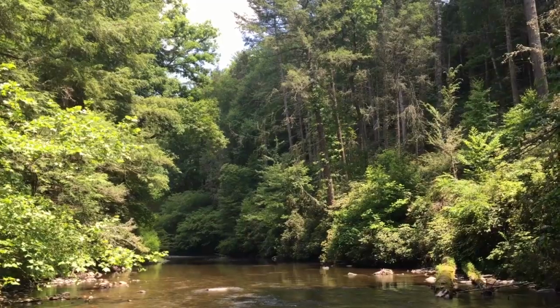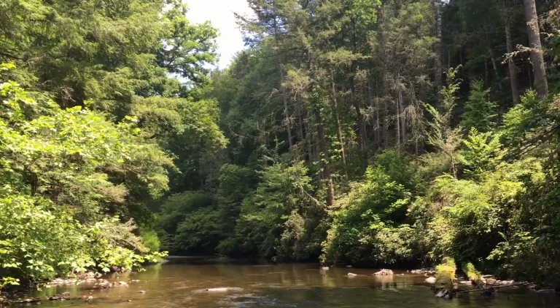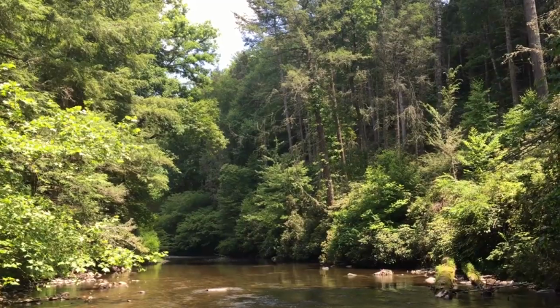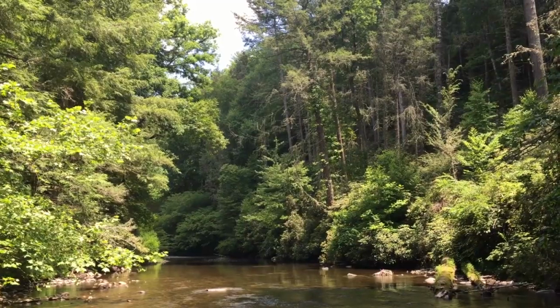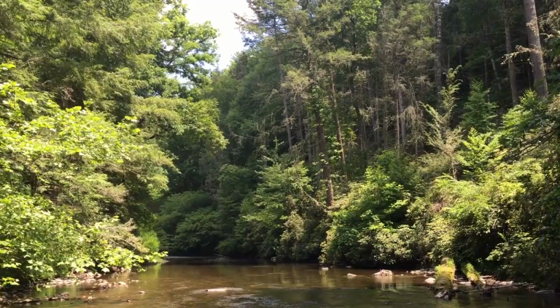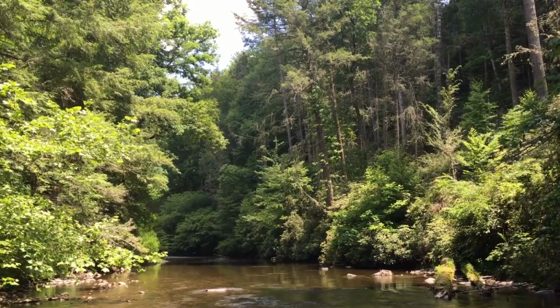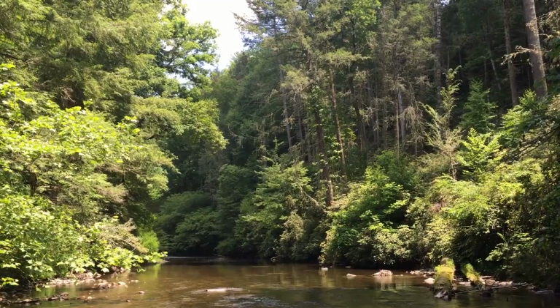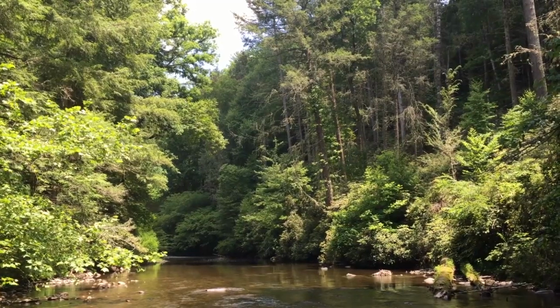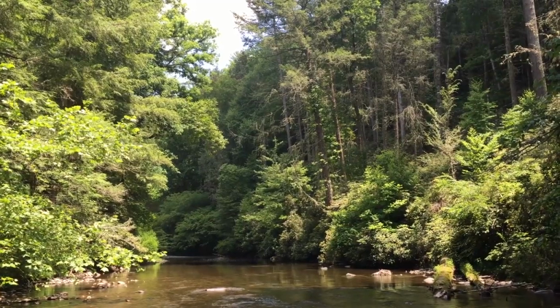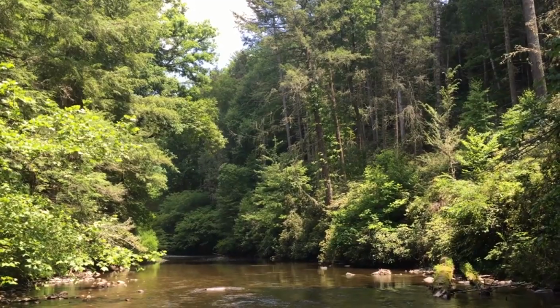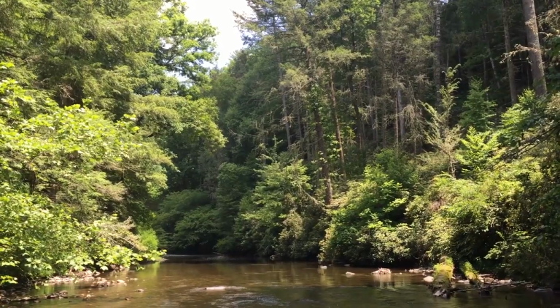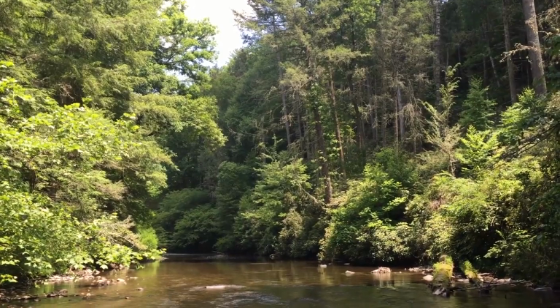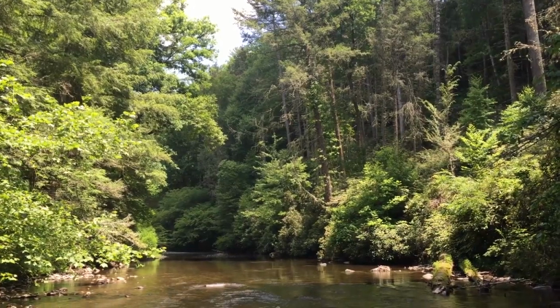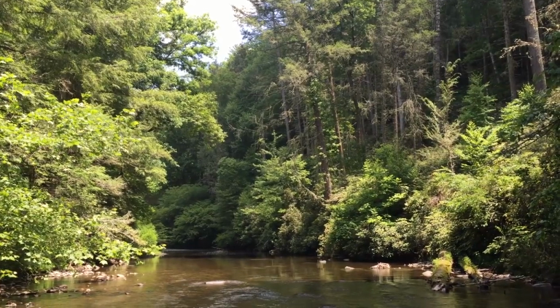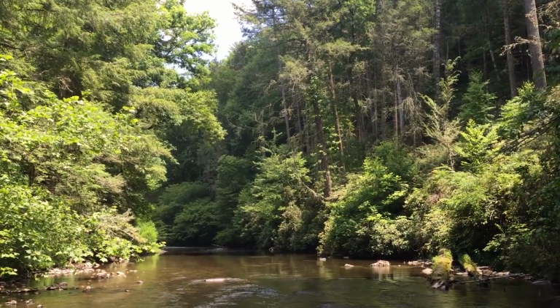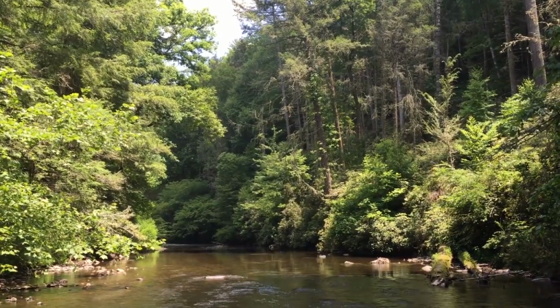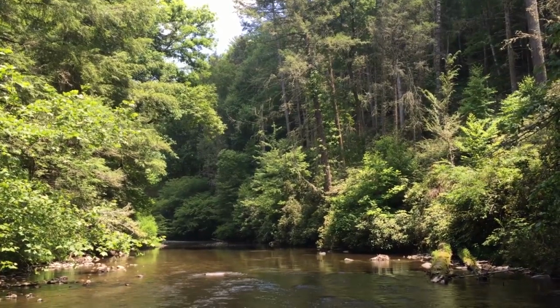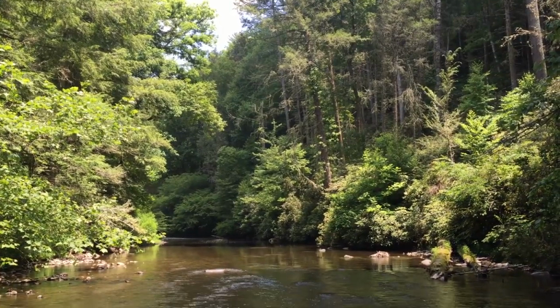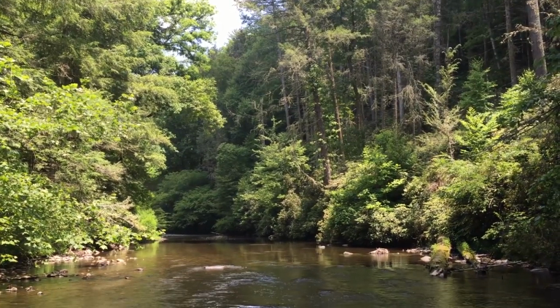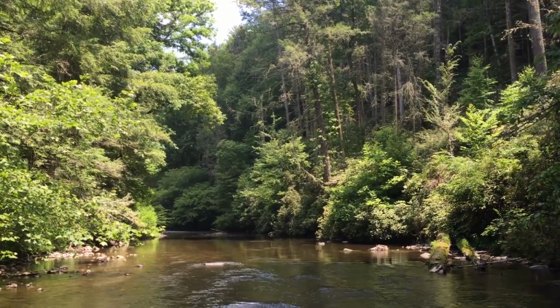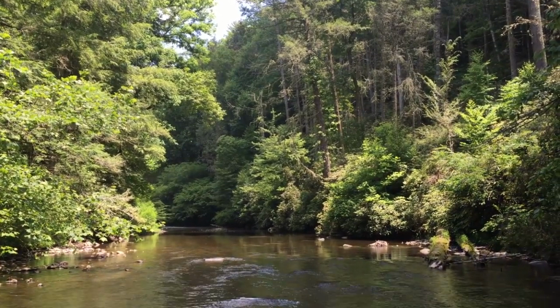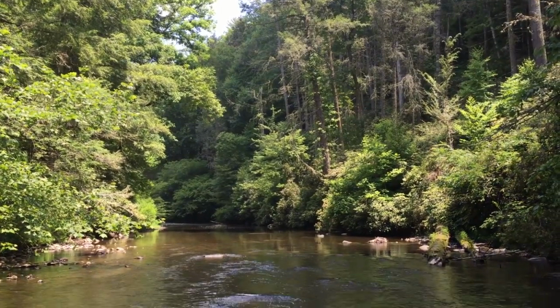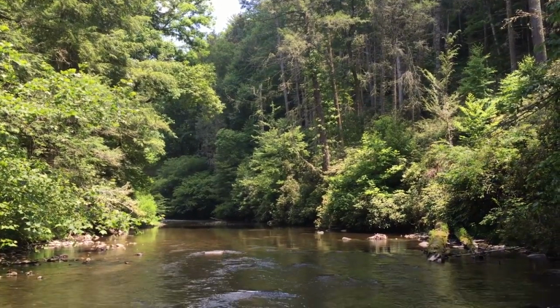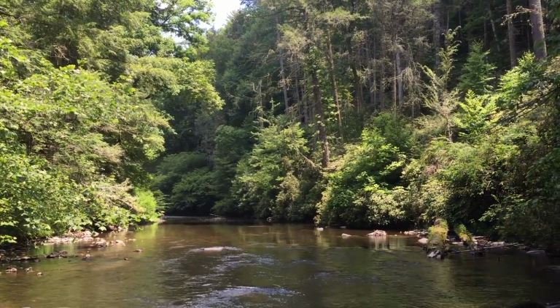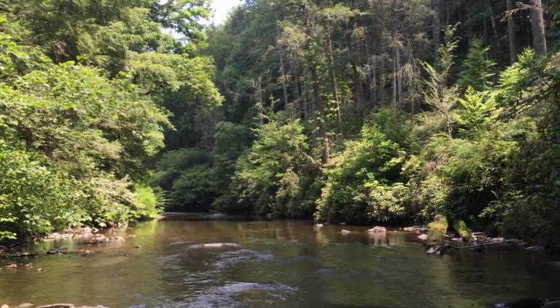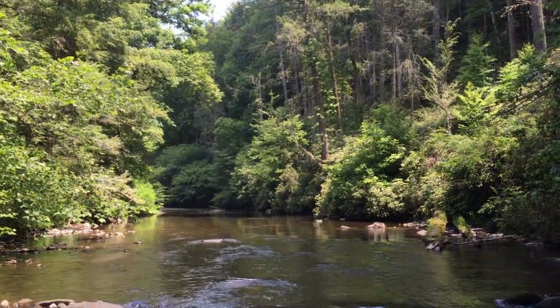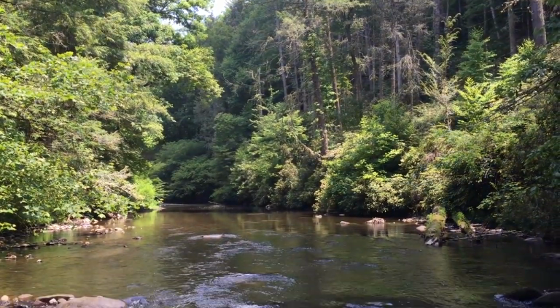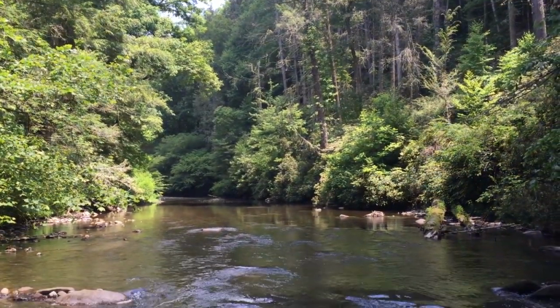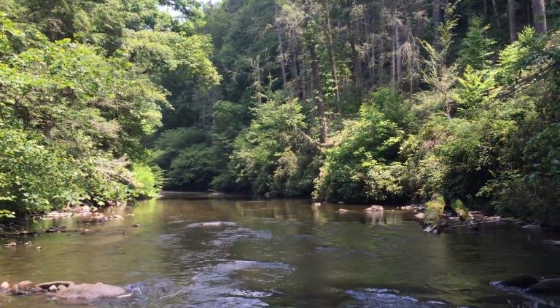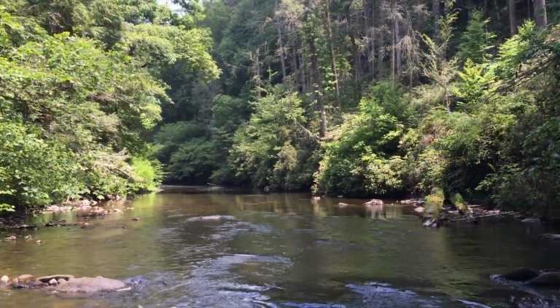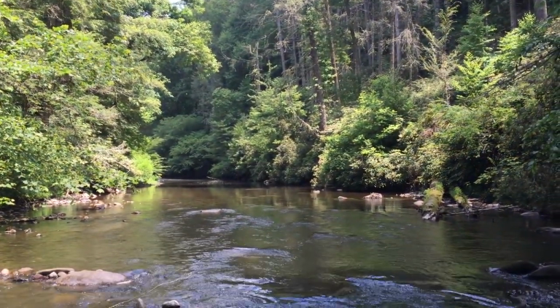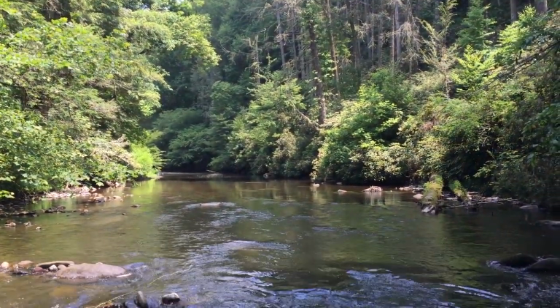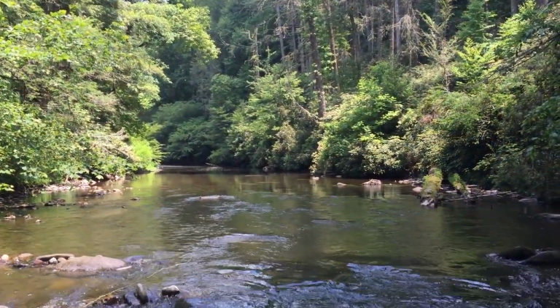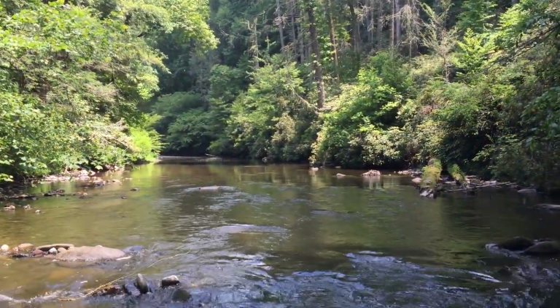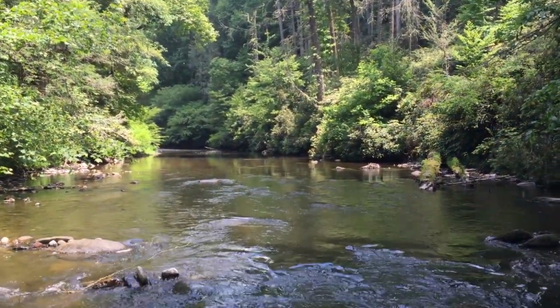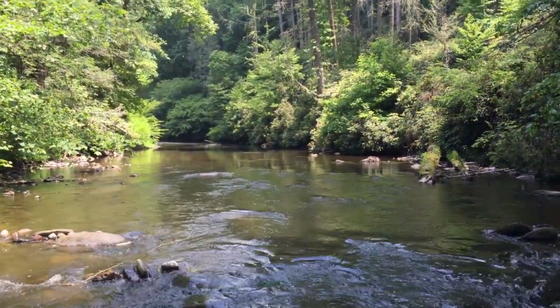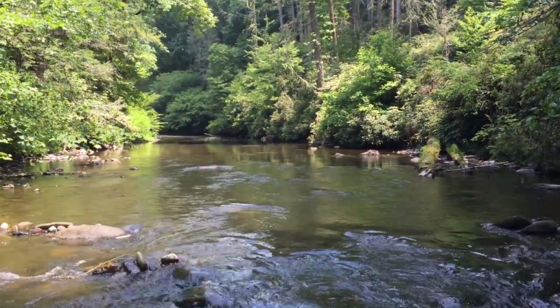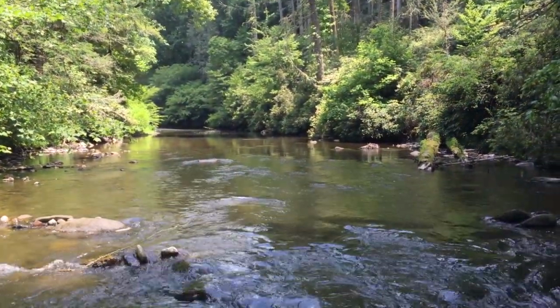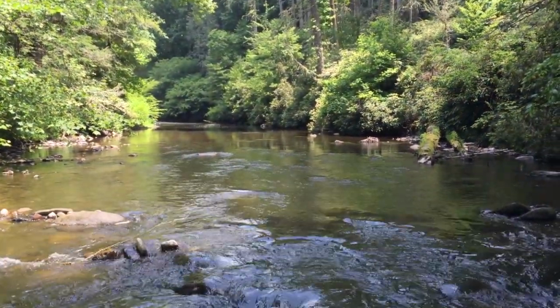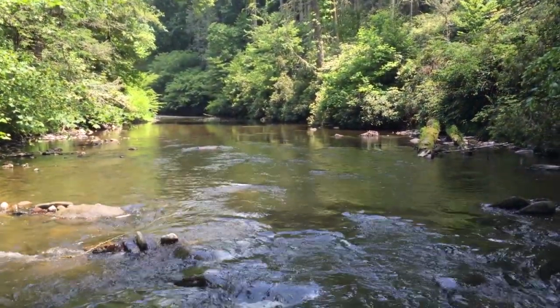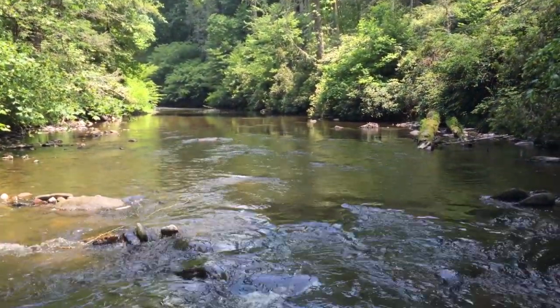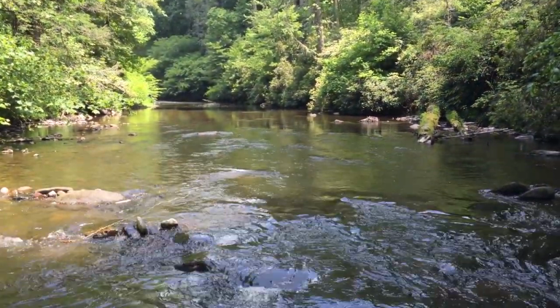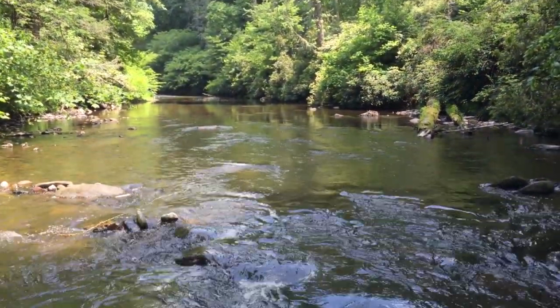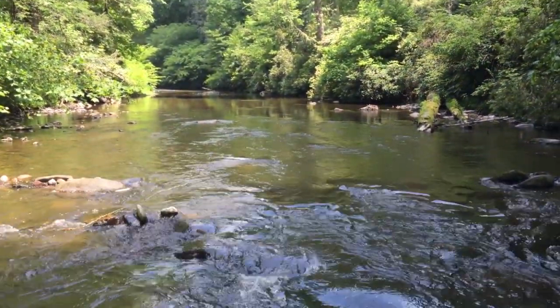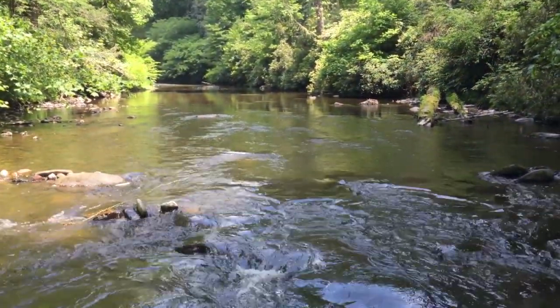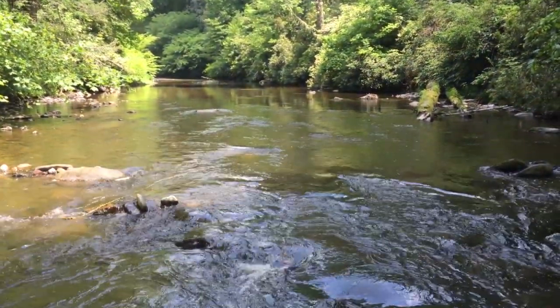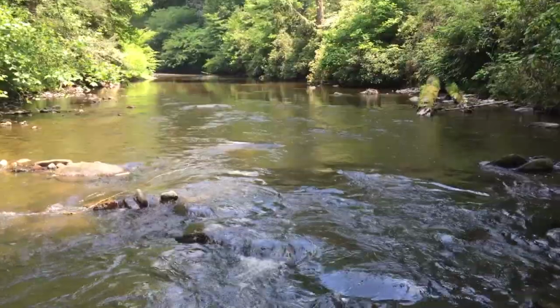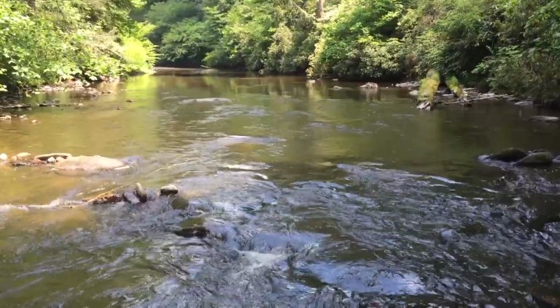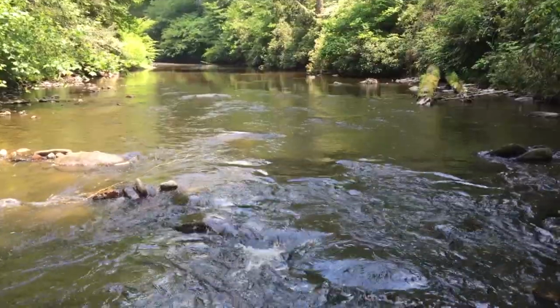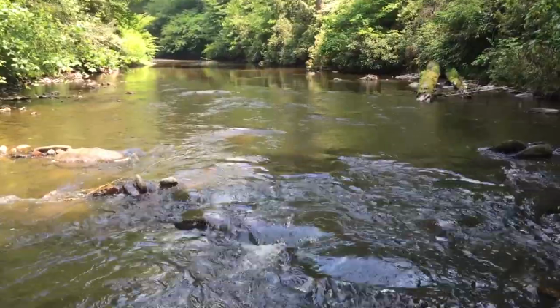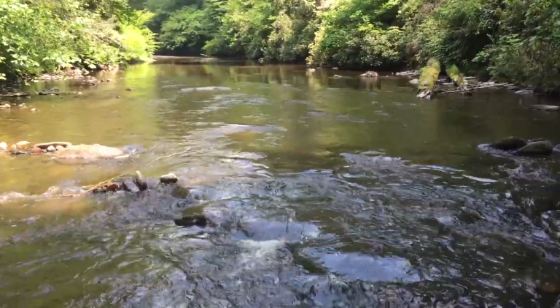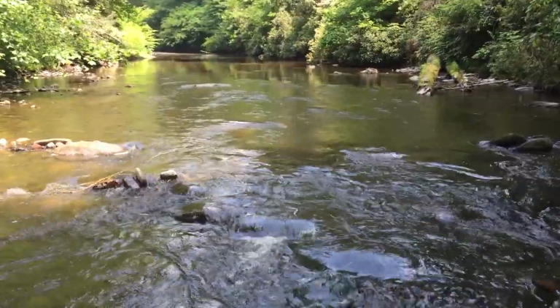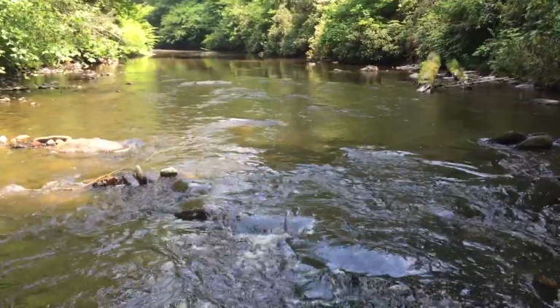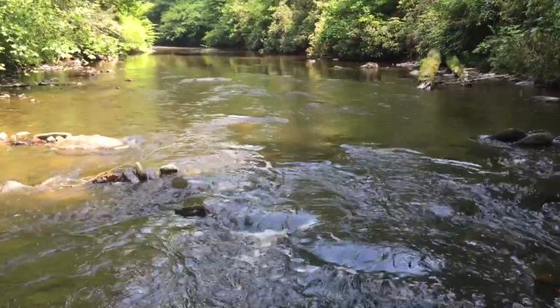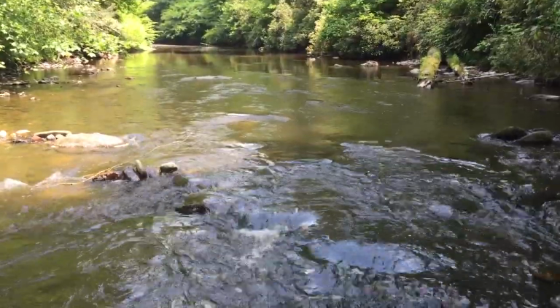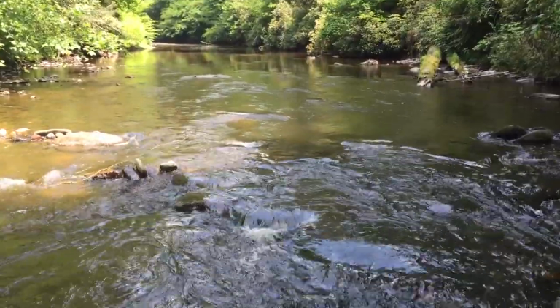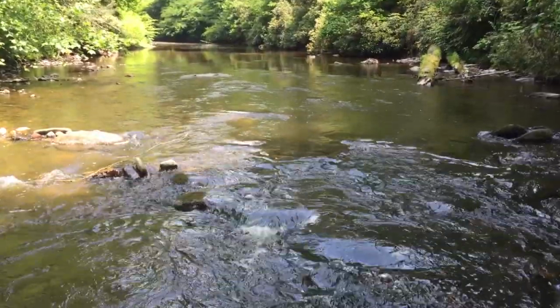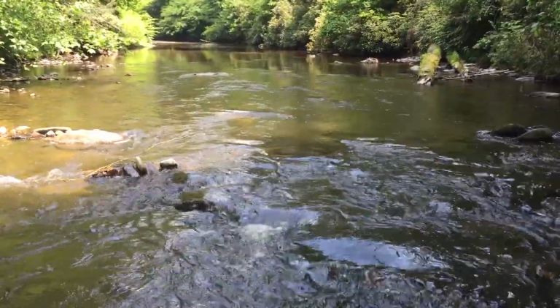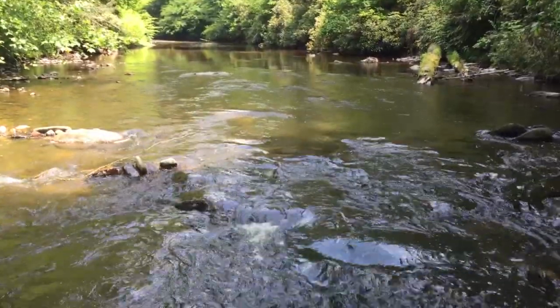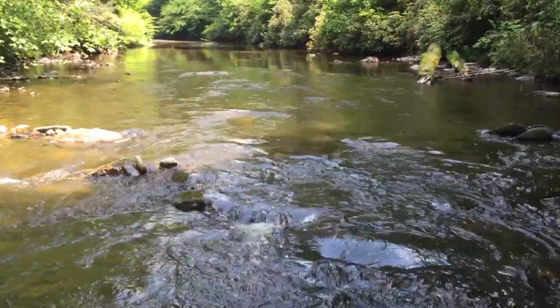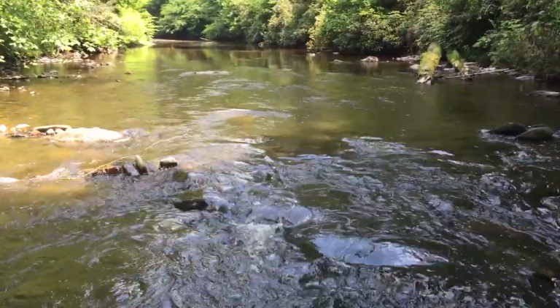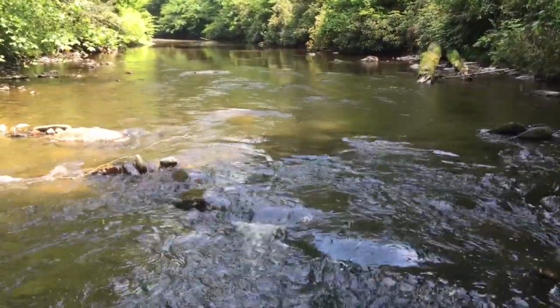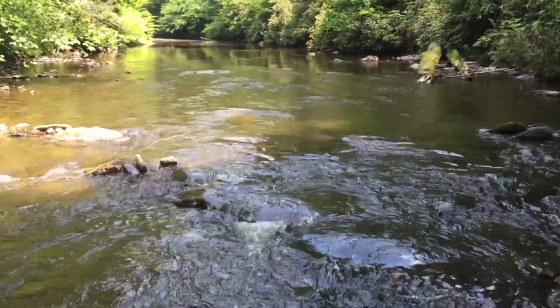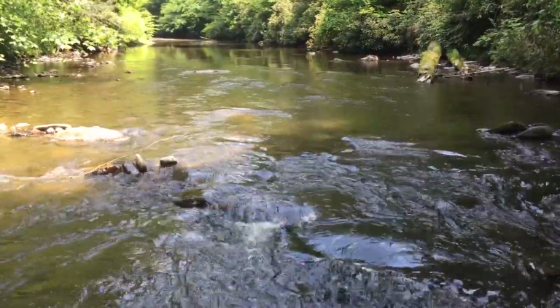Welcome to the Great Smoky Mountains. This national park is one of the largest protected areas in the eastern United States and provides fantastic fishing.